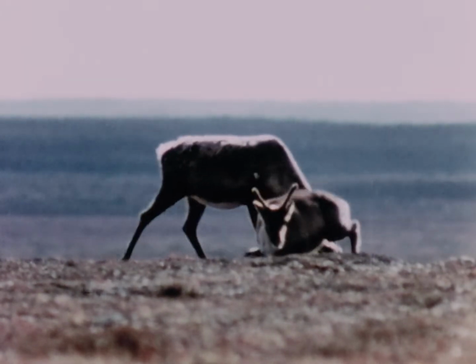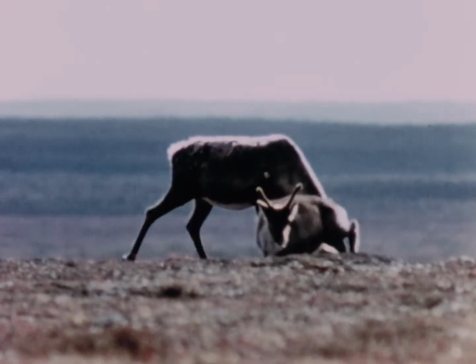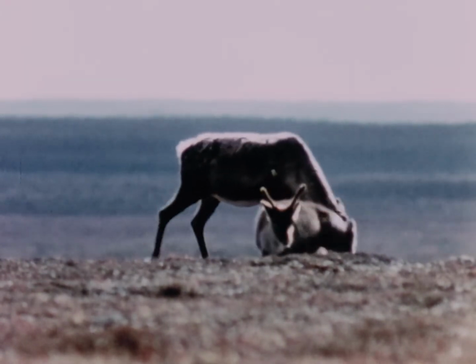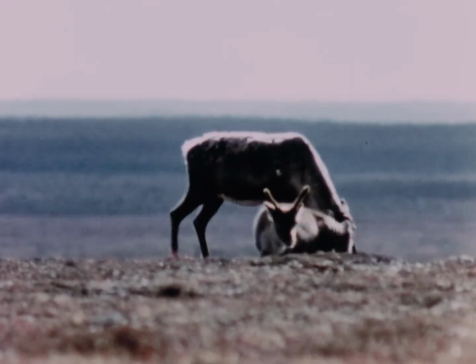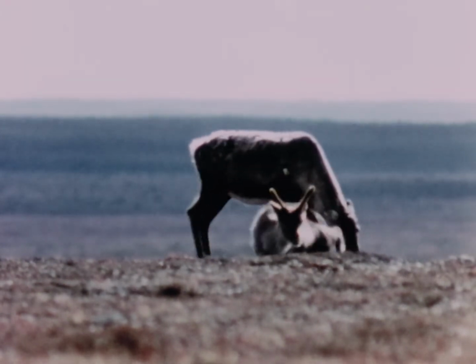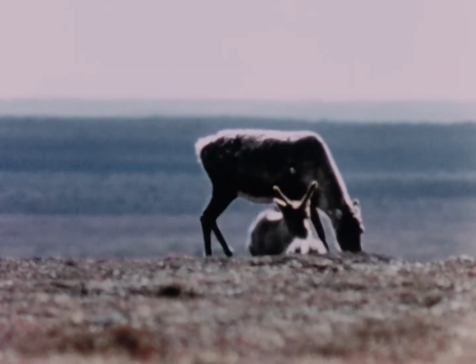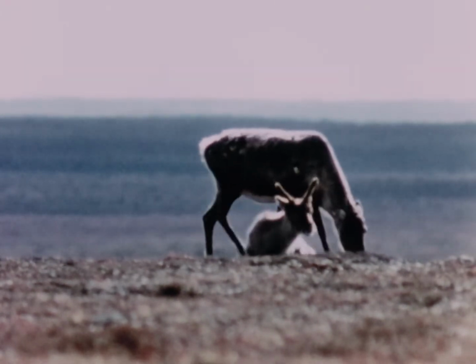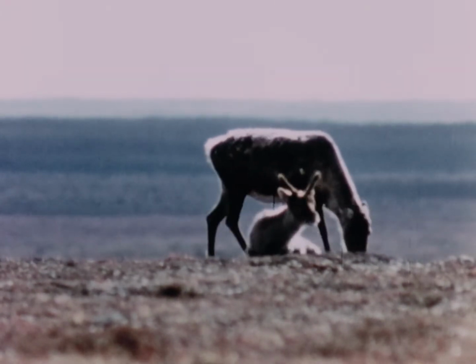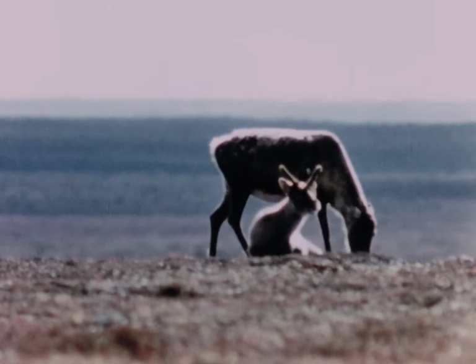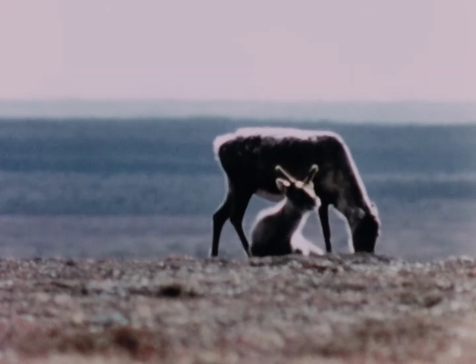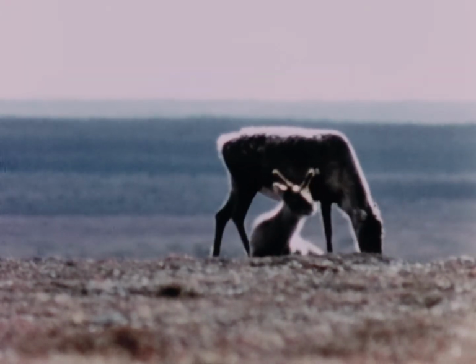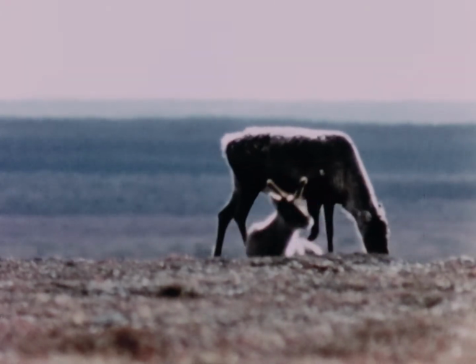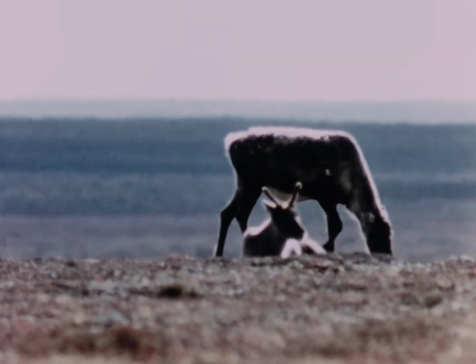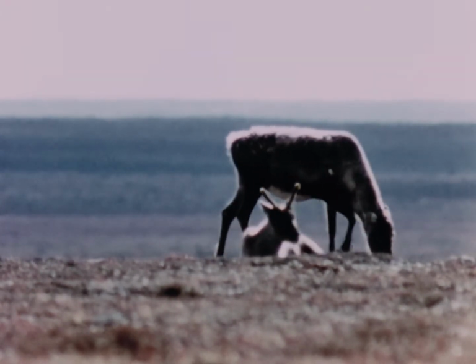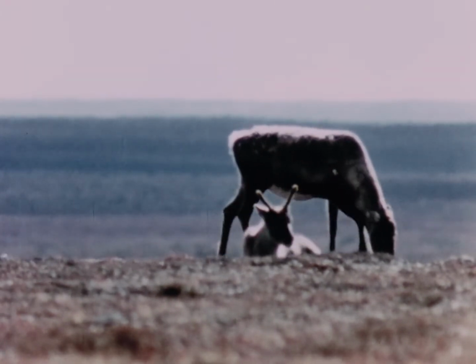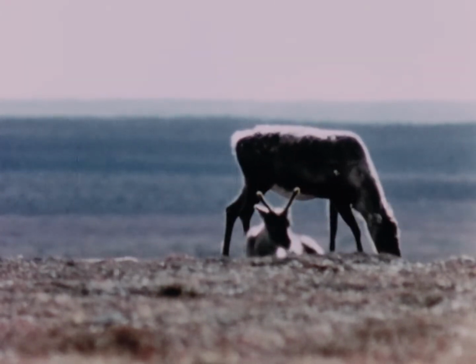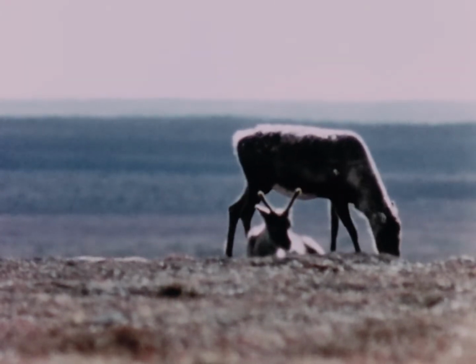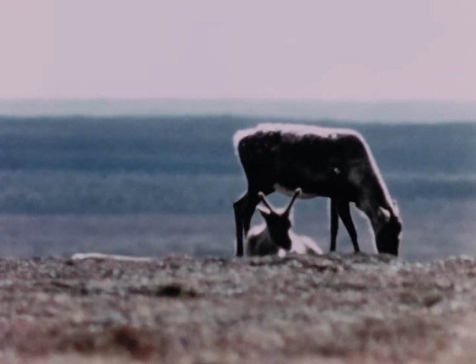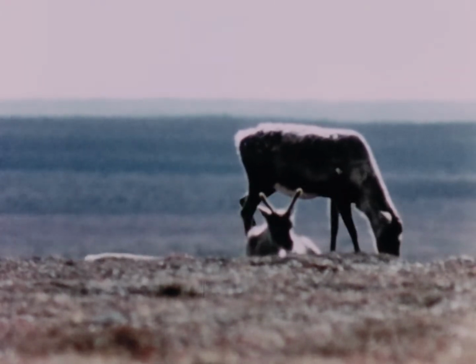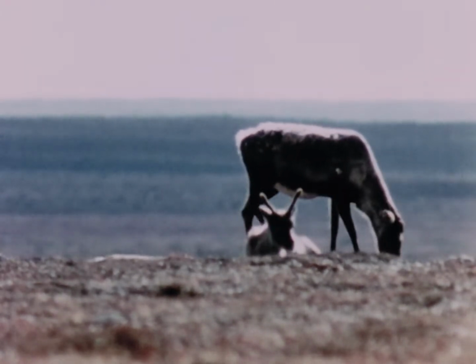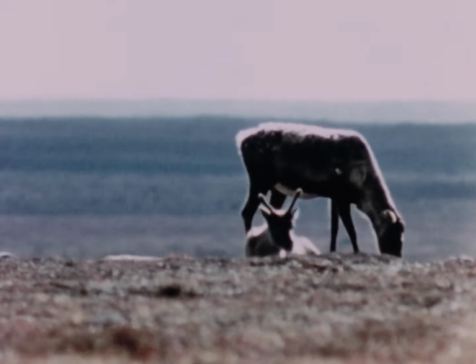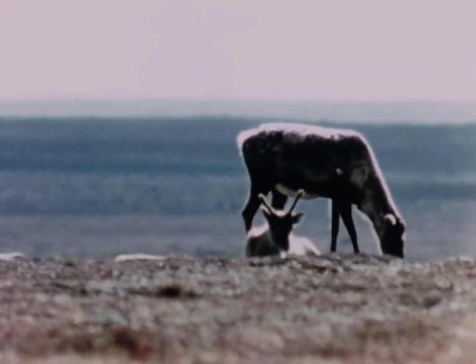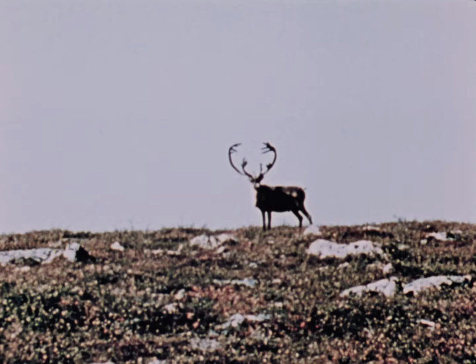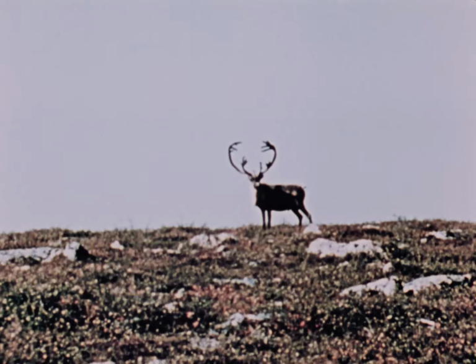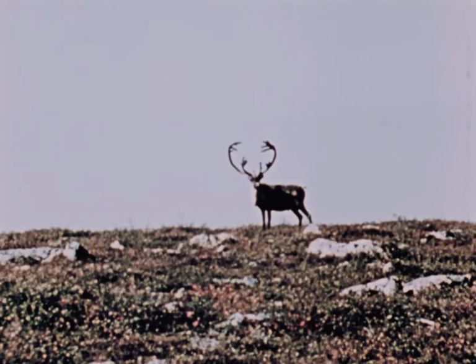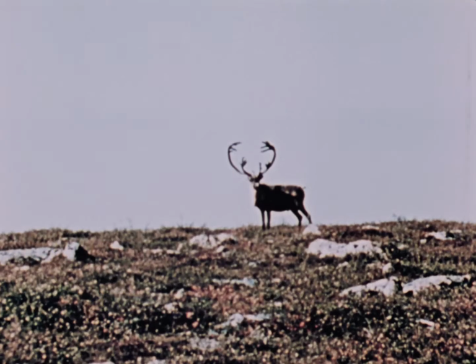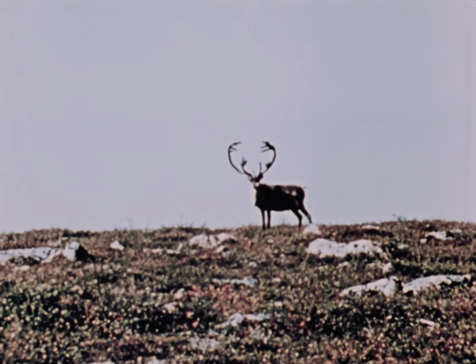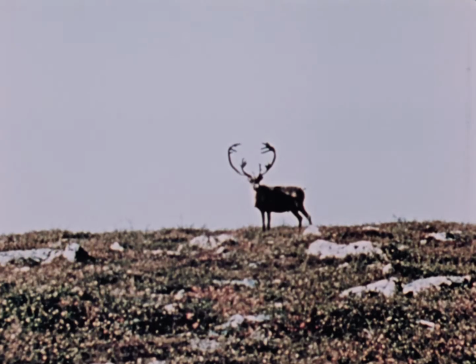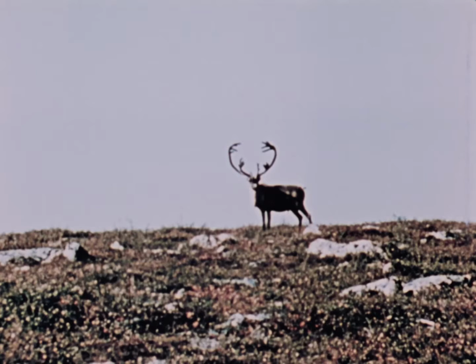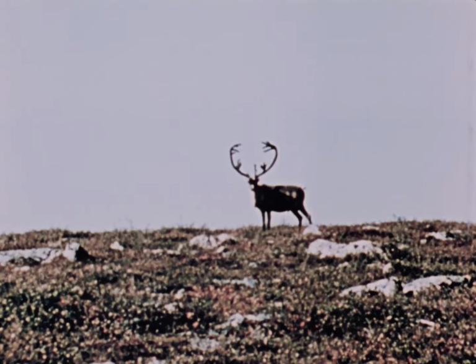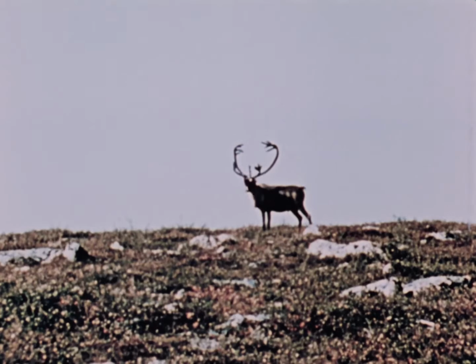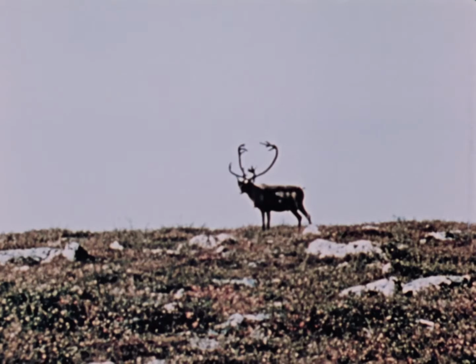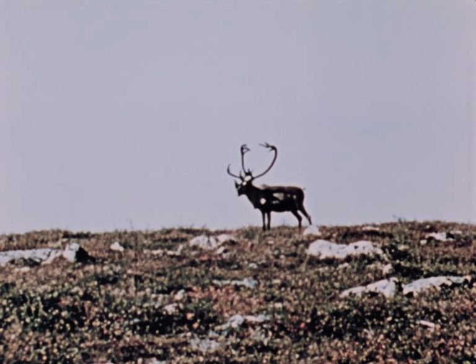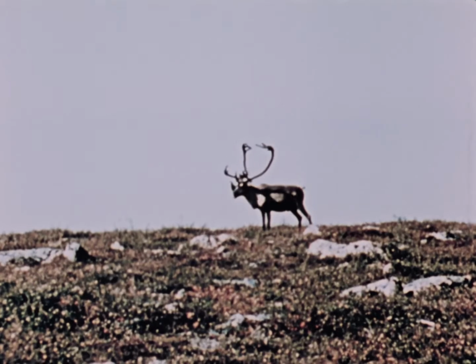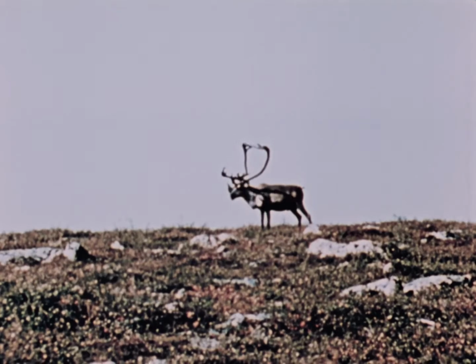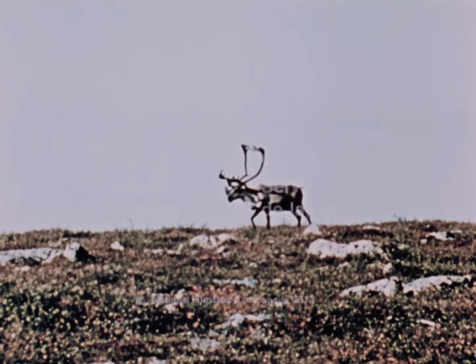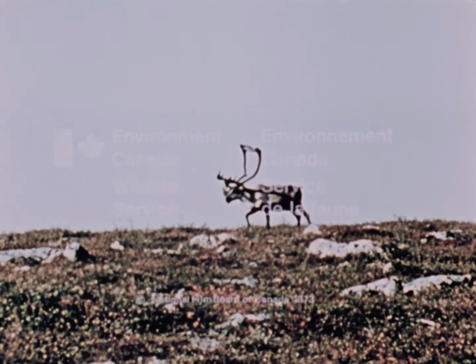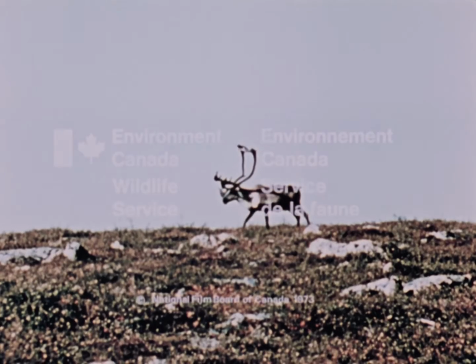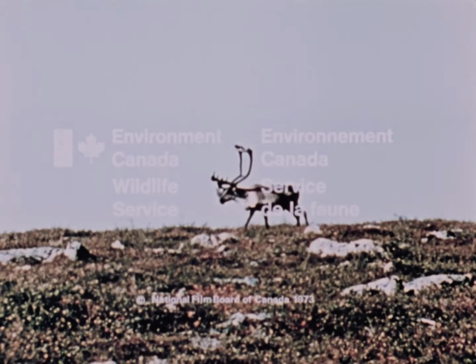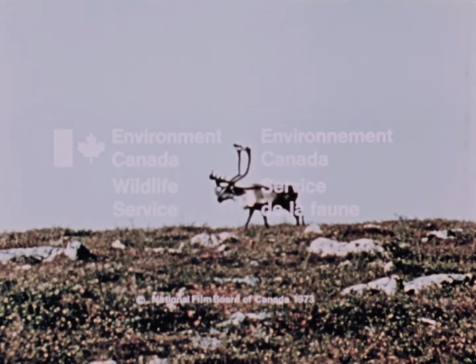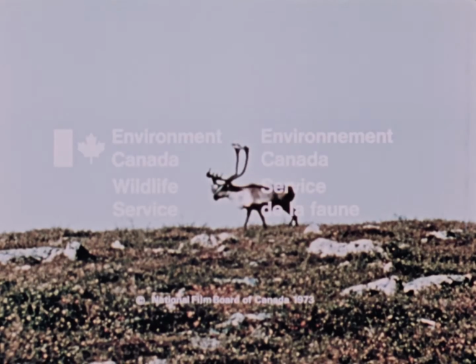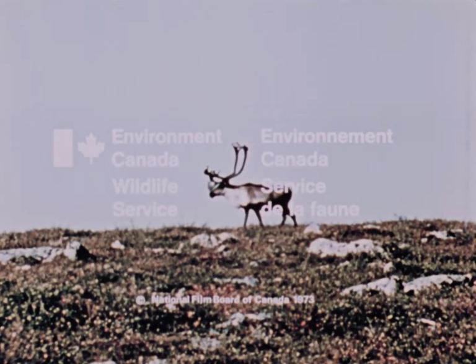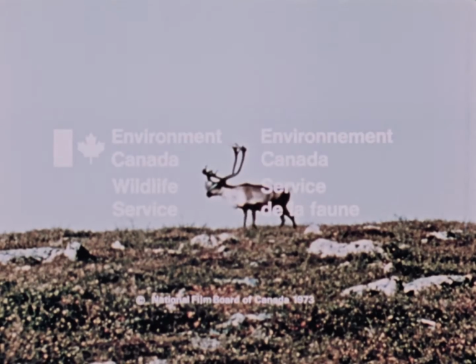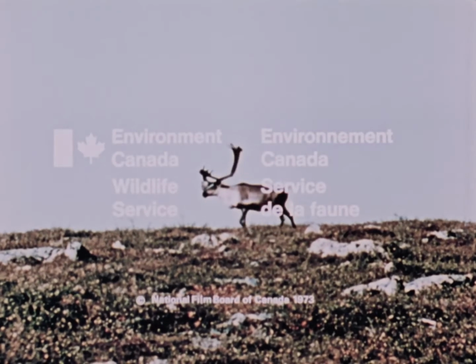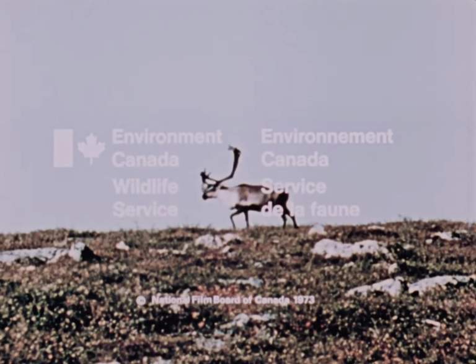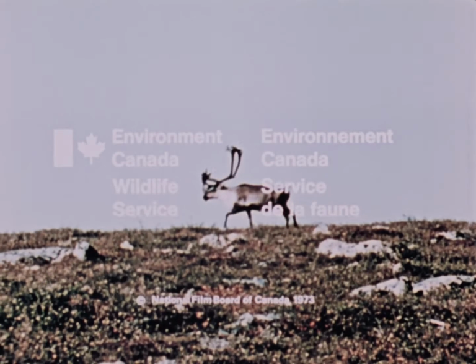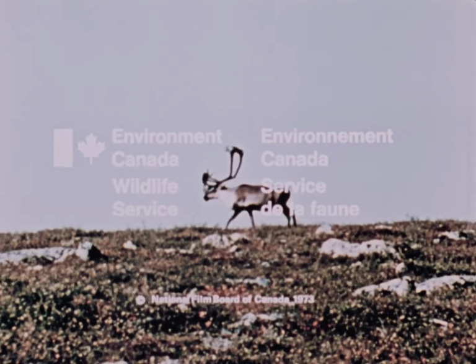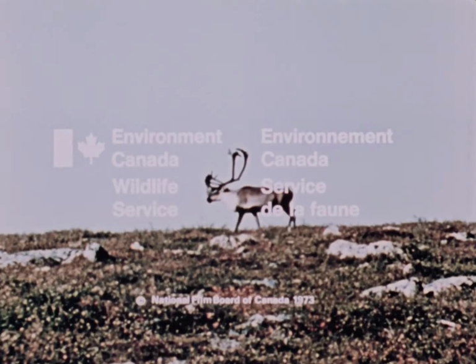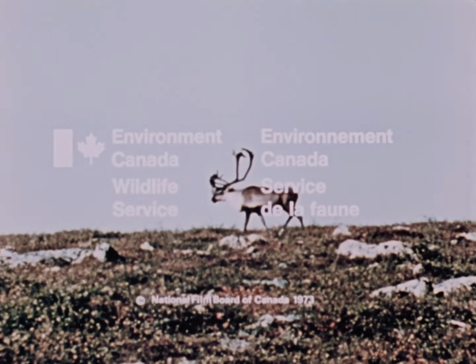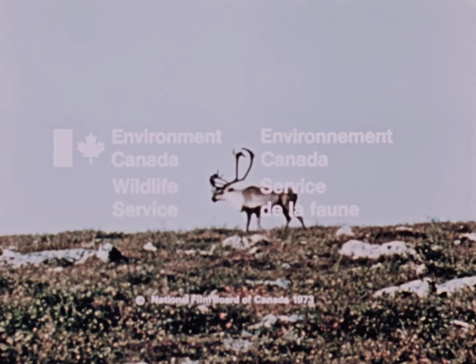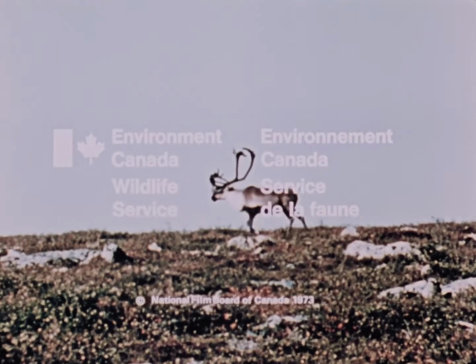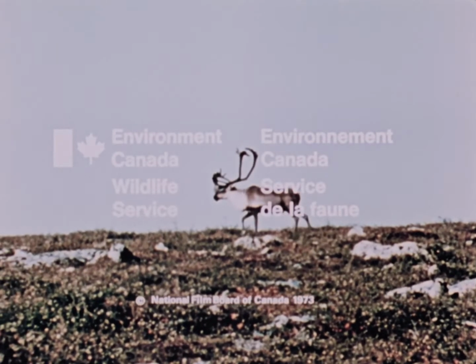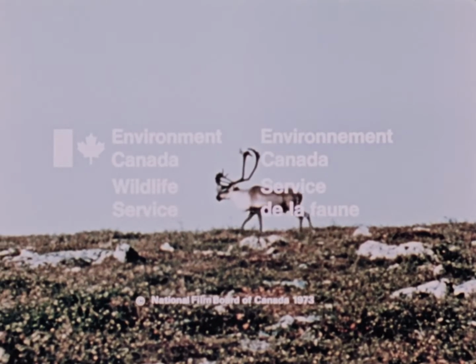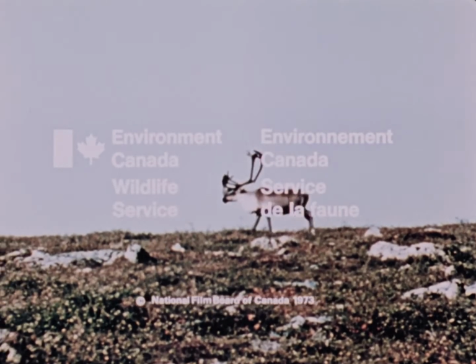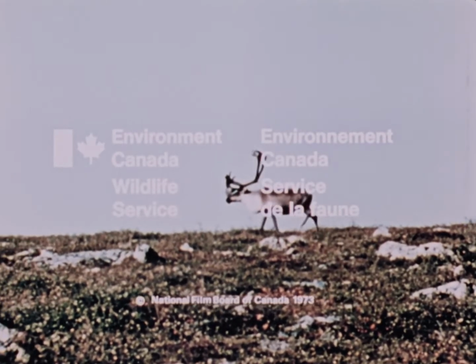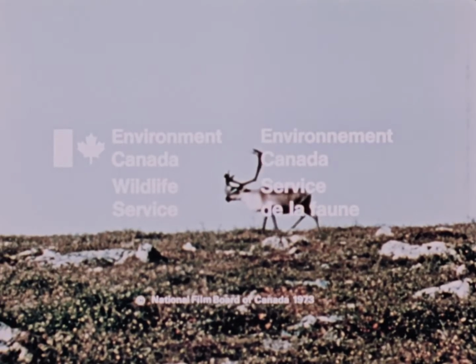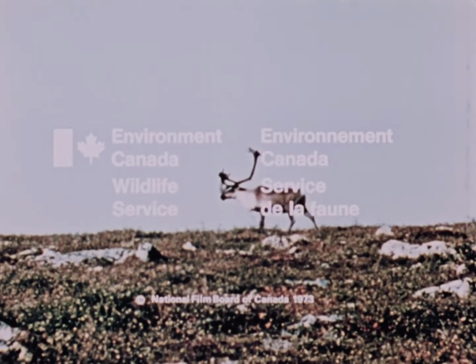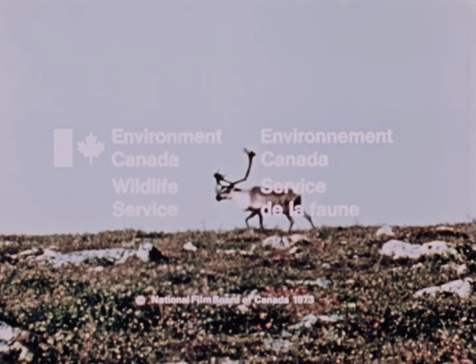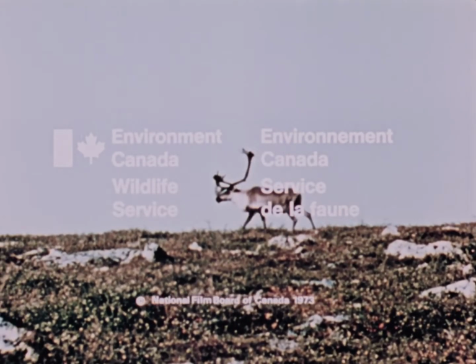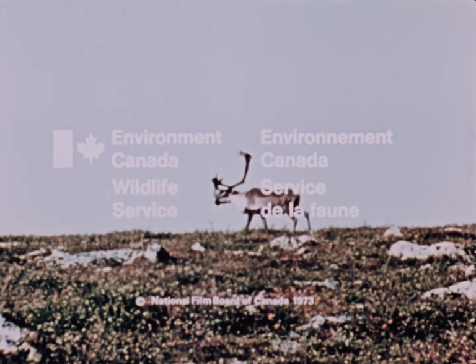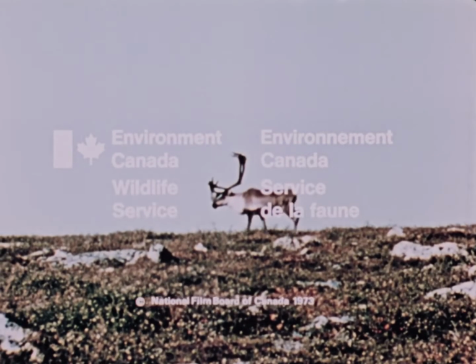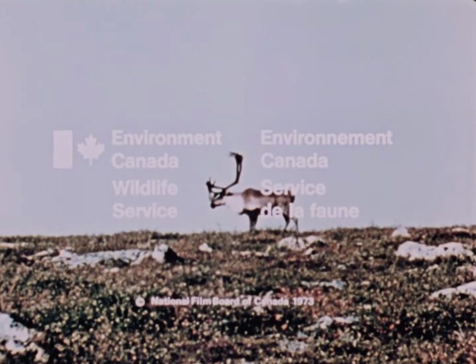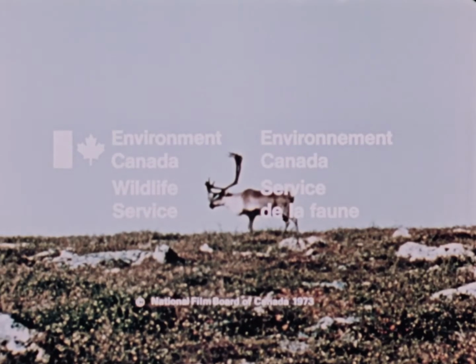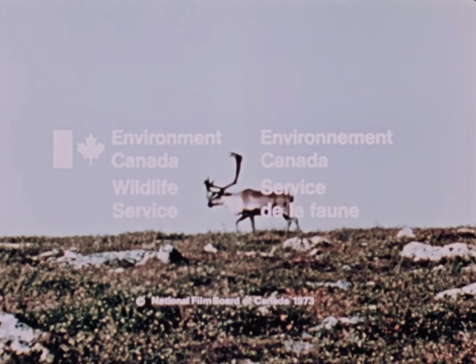For a more complete story of the barren ground caribou, why not contact the Canadian Wildlife Service in Ottawa.